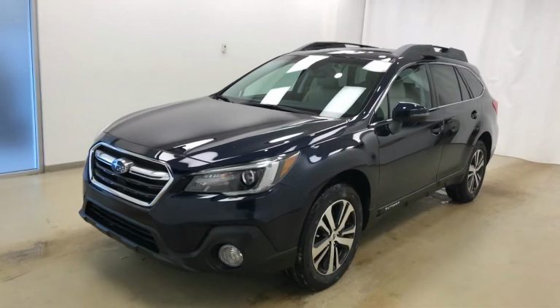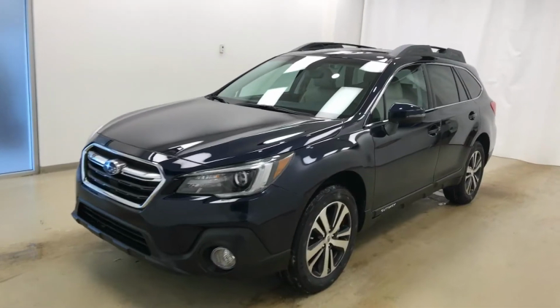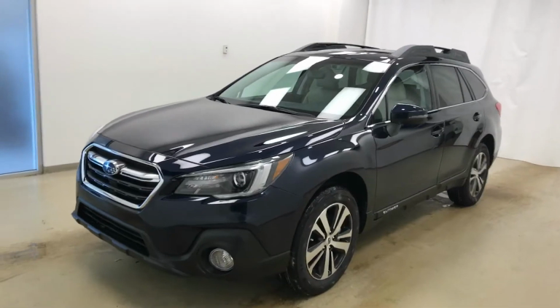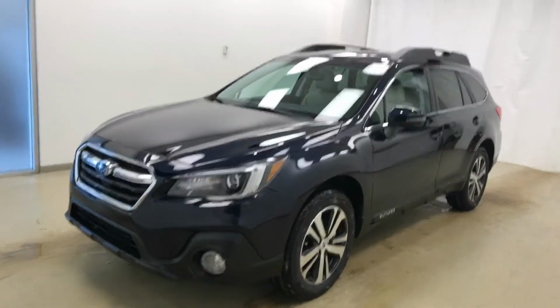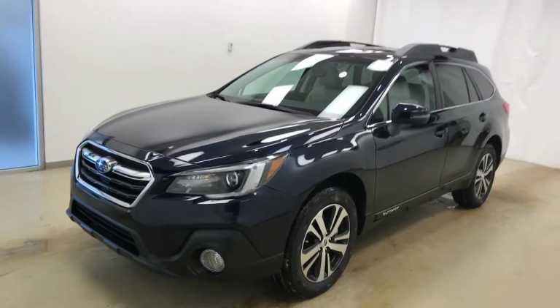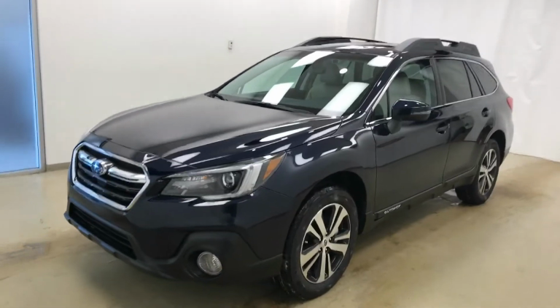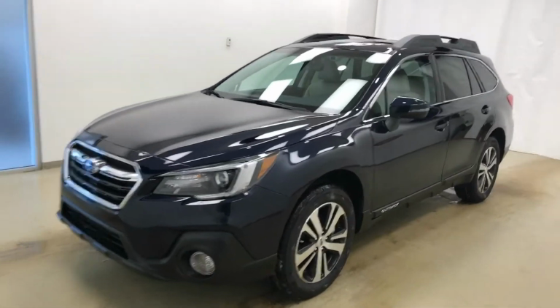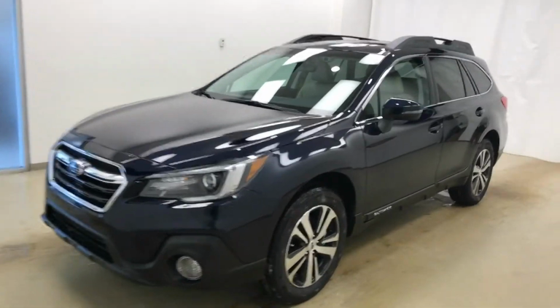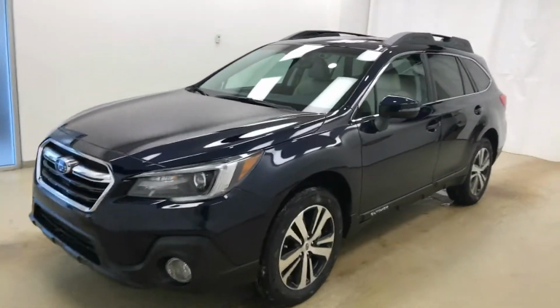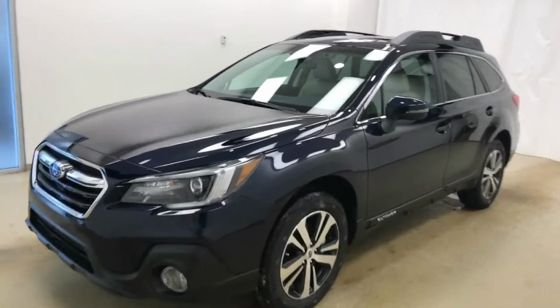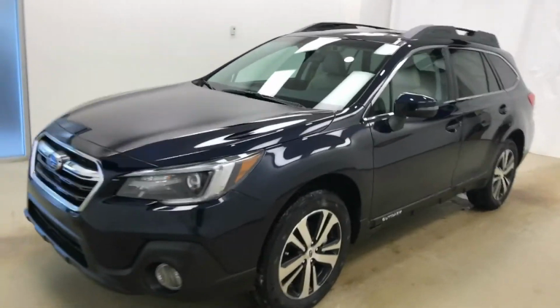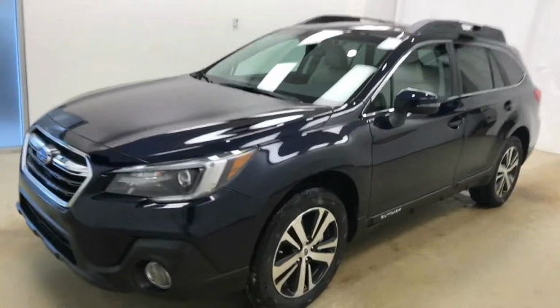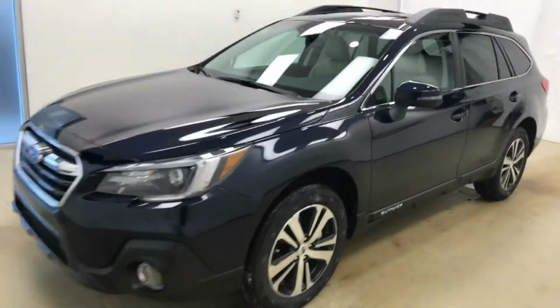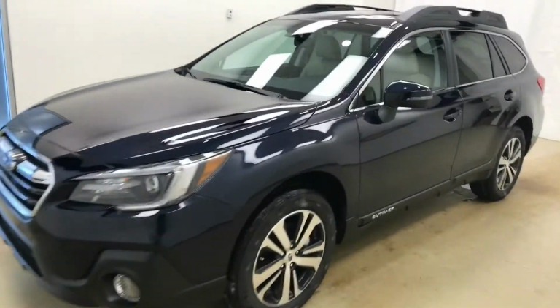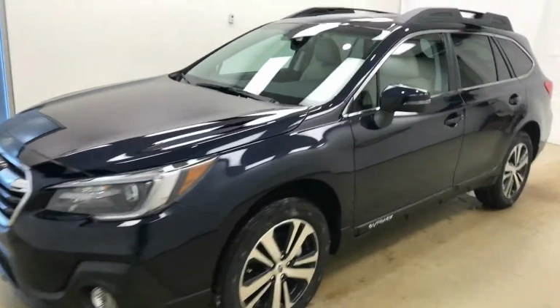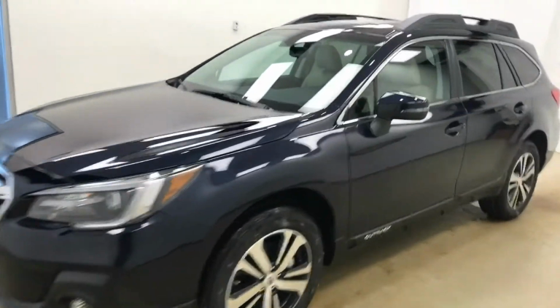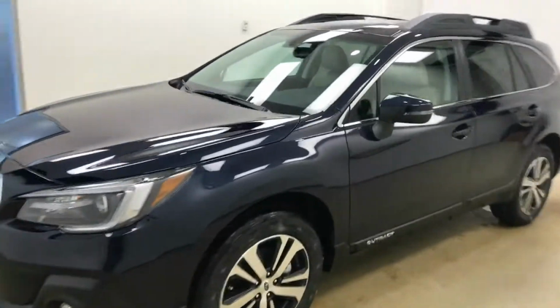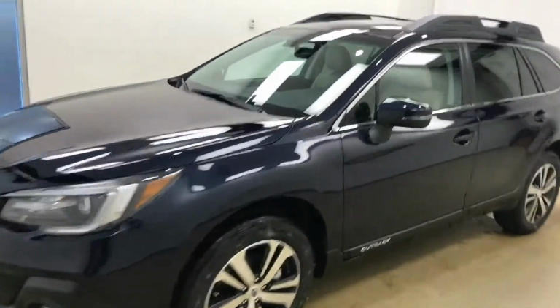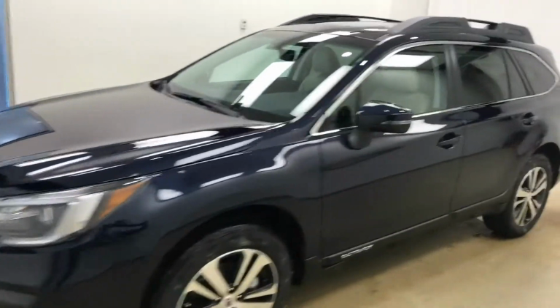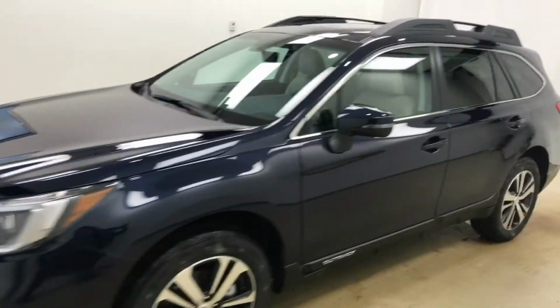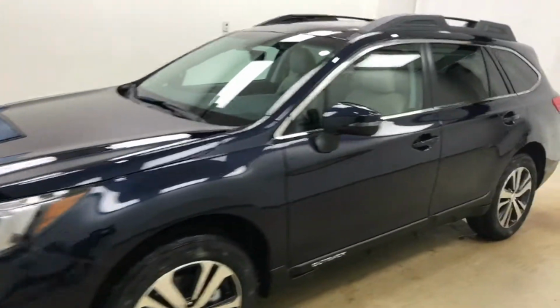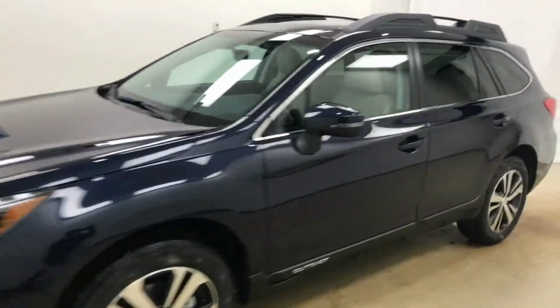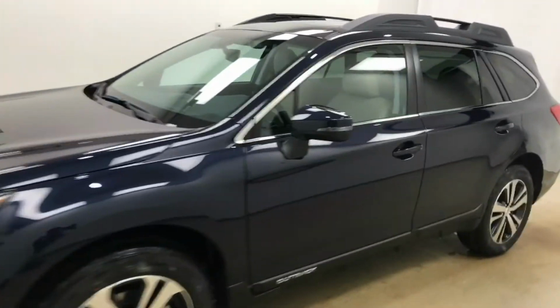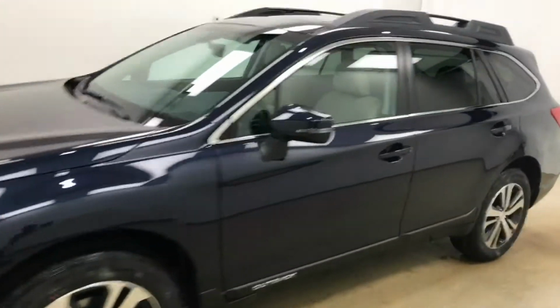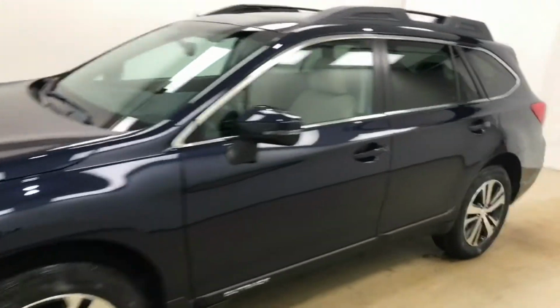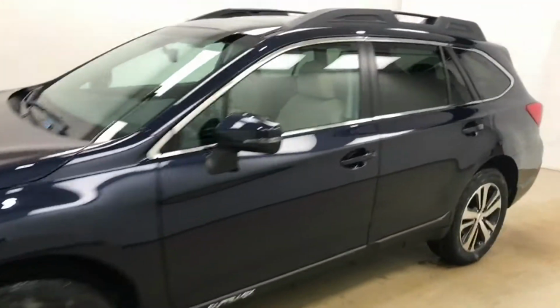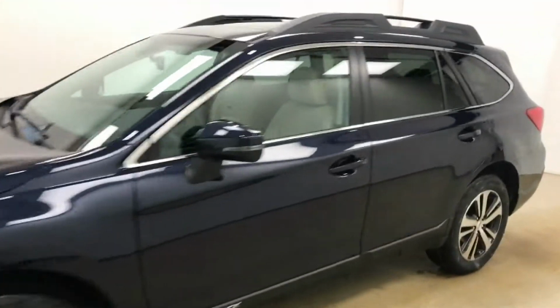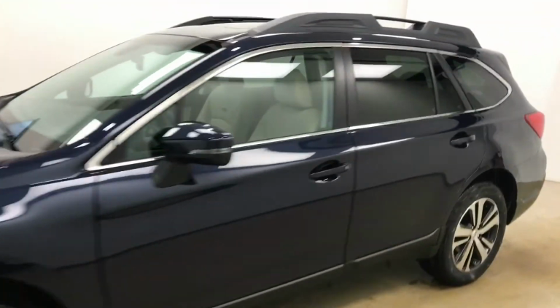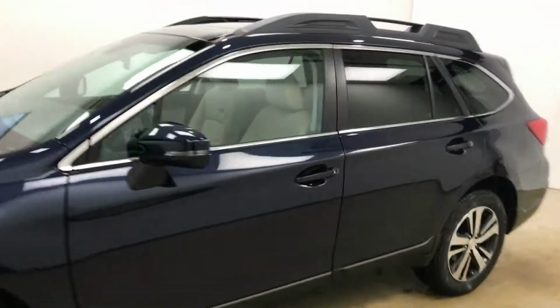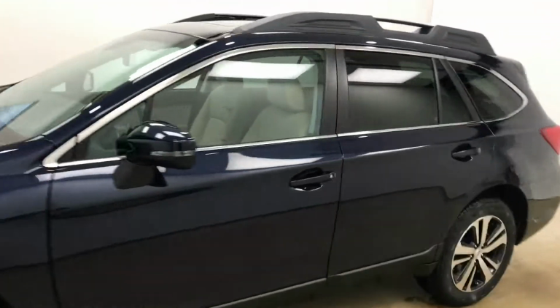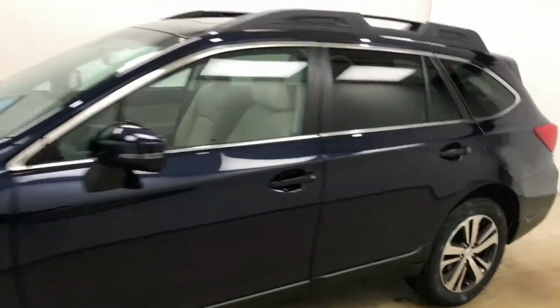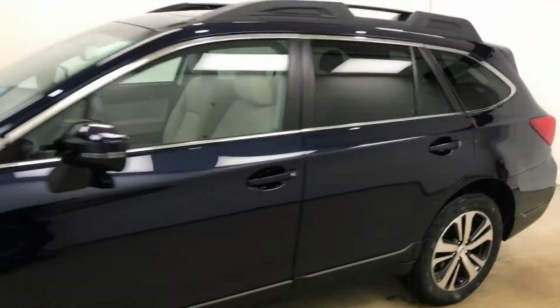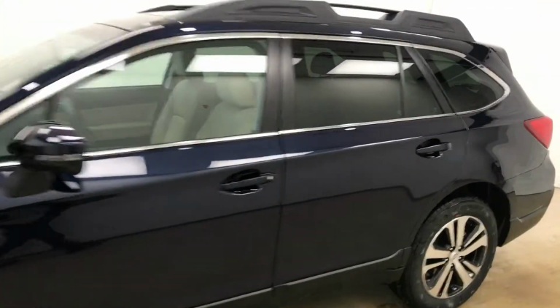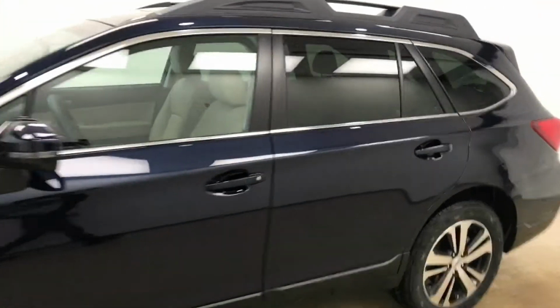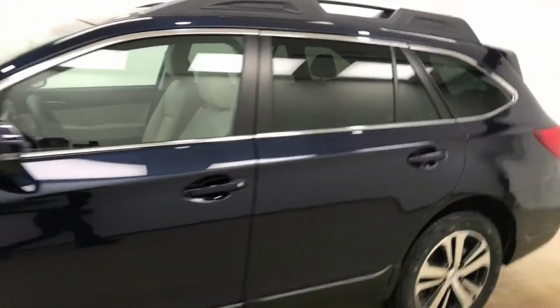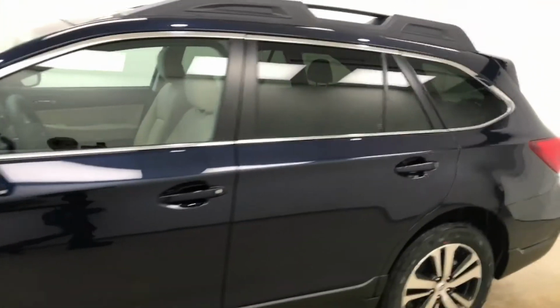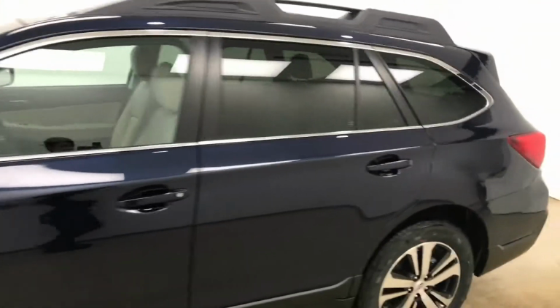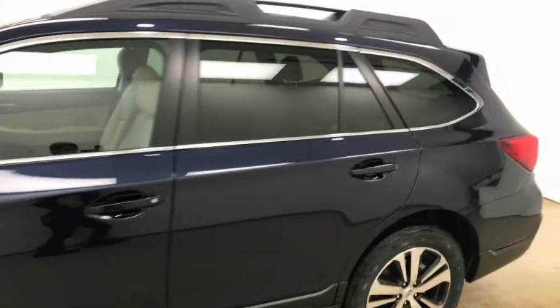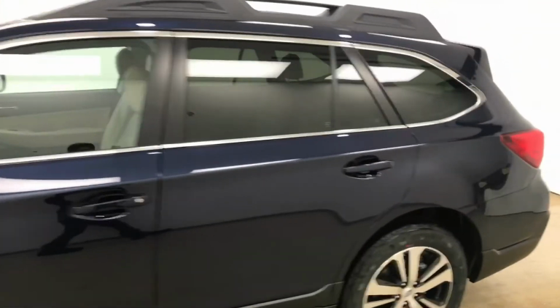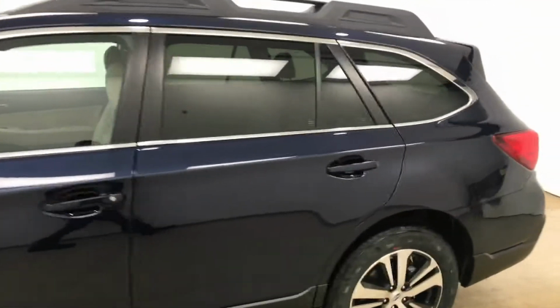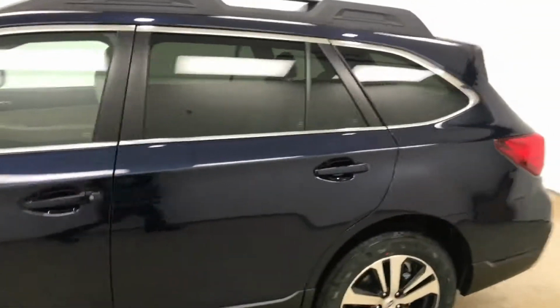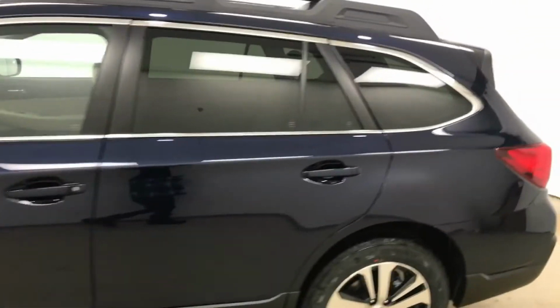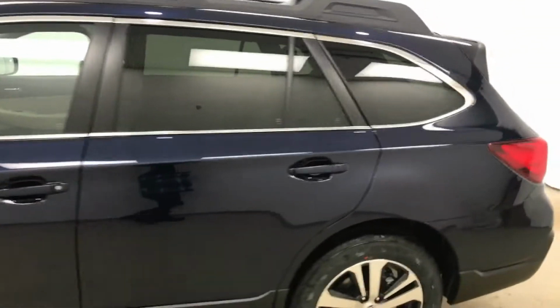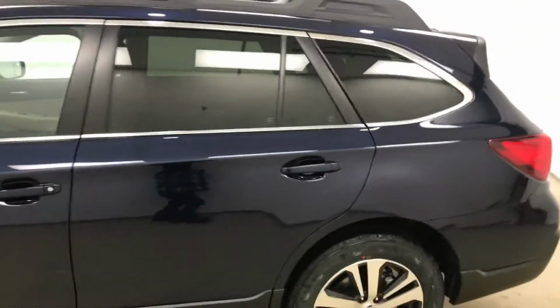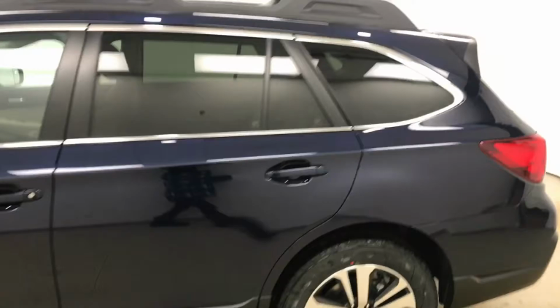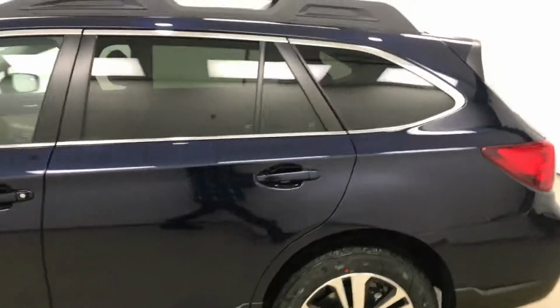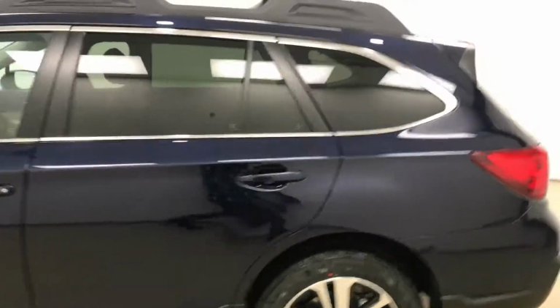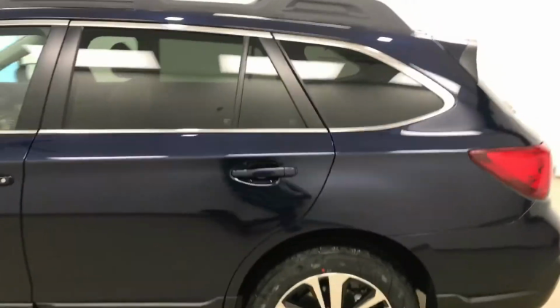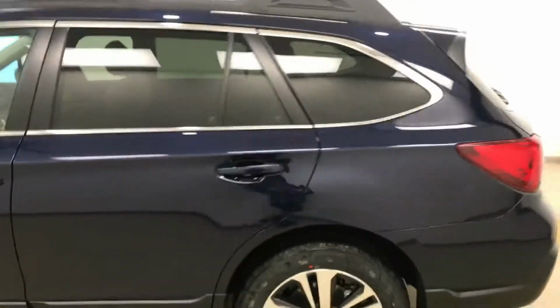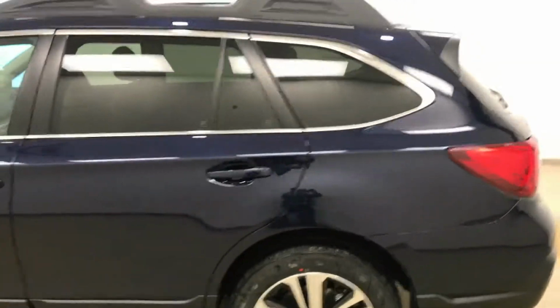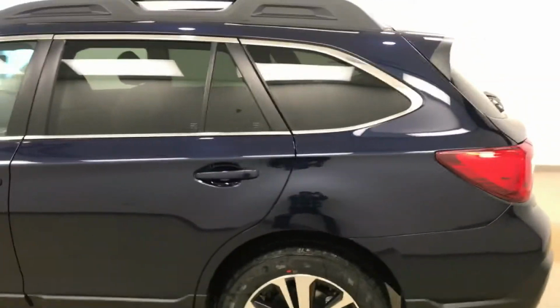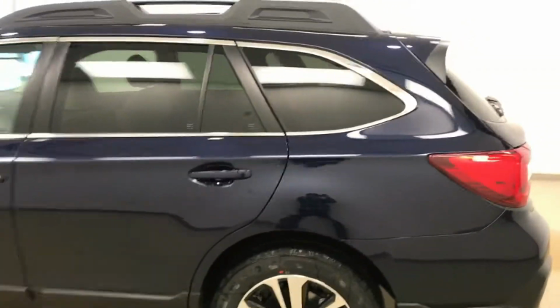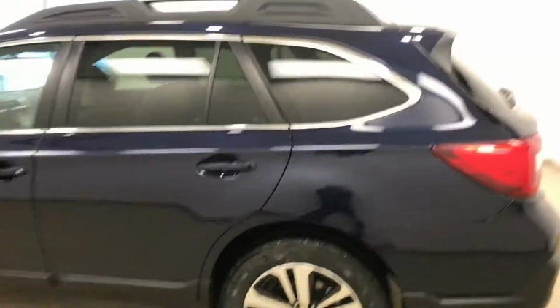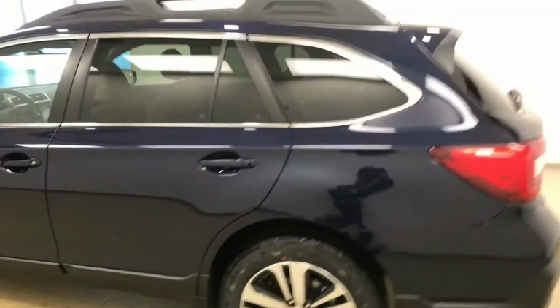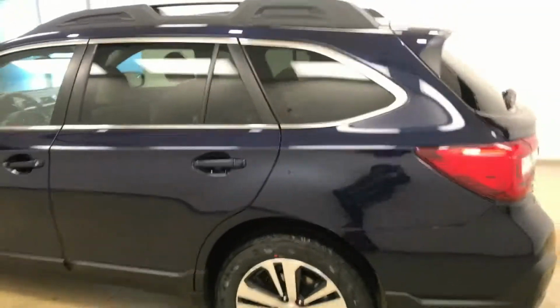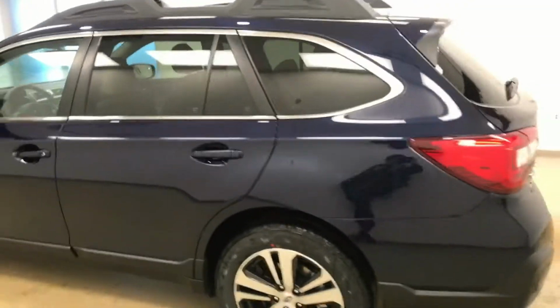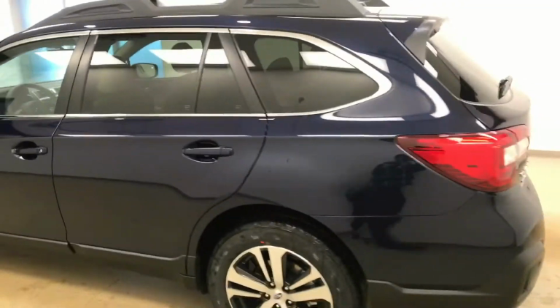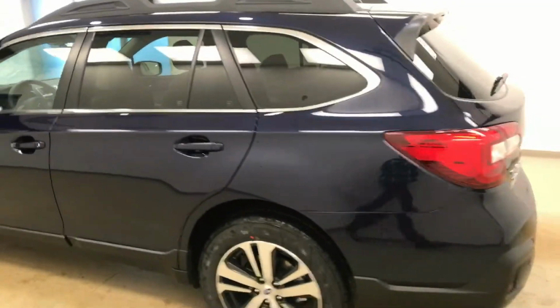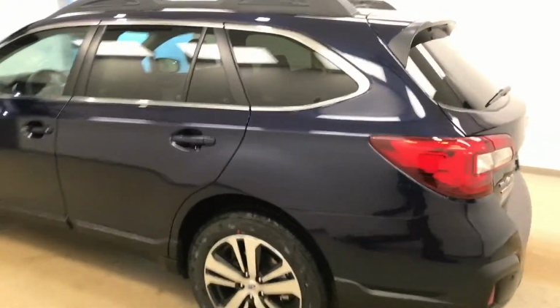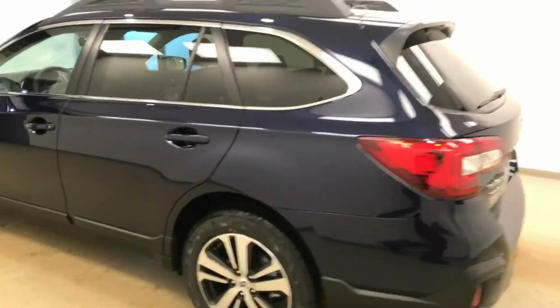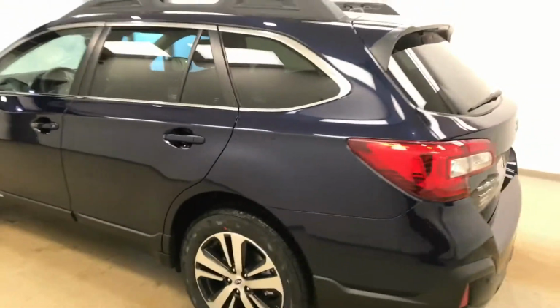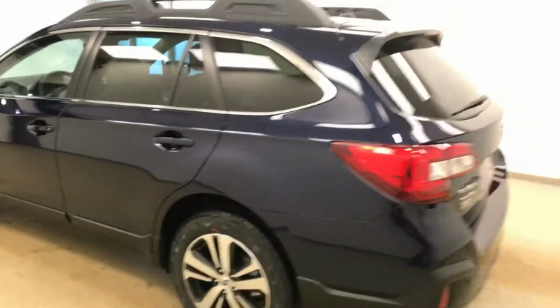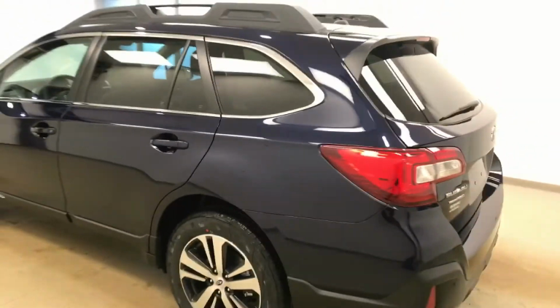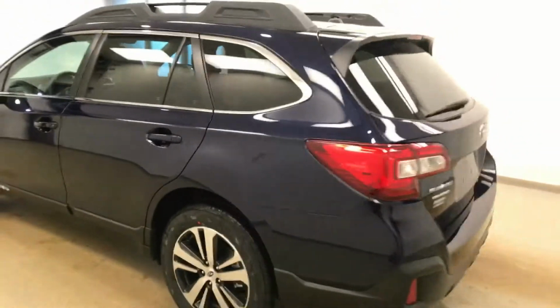Today we're viewing stock number 187196 on a 2018 Subaru Outback and our exterior color is blue.